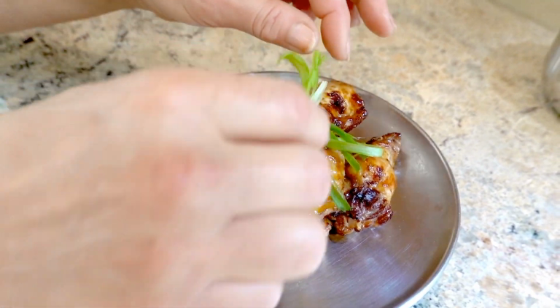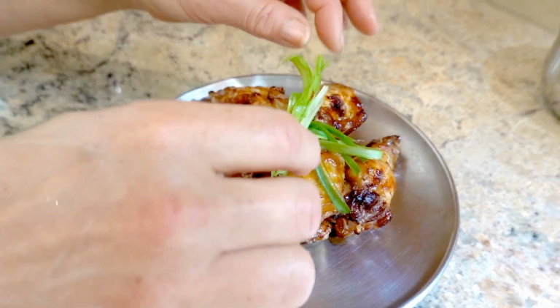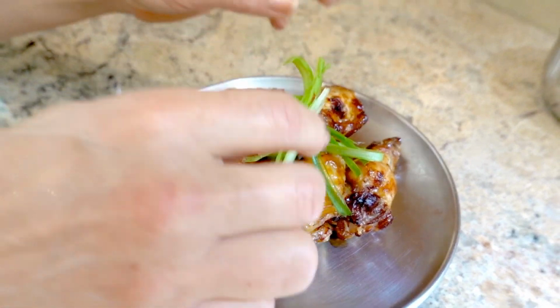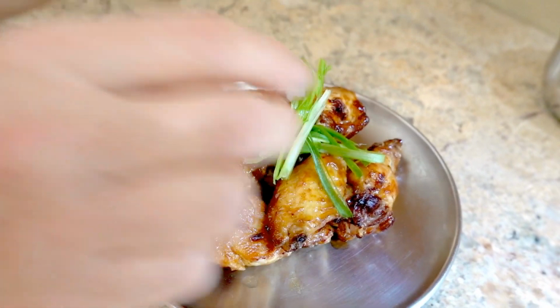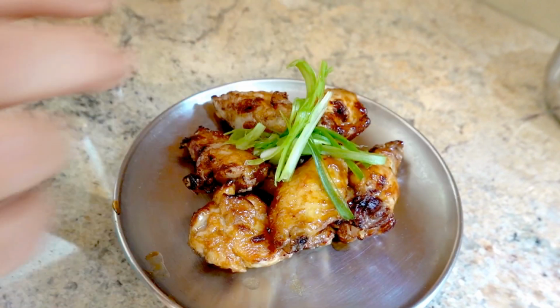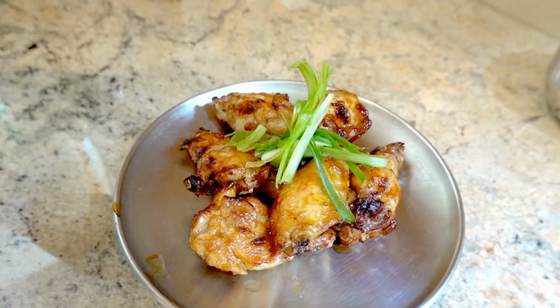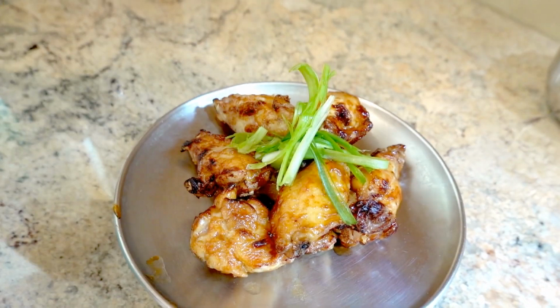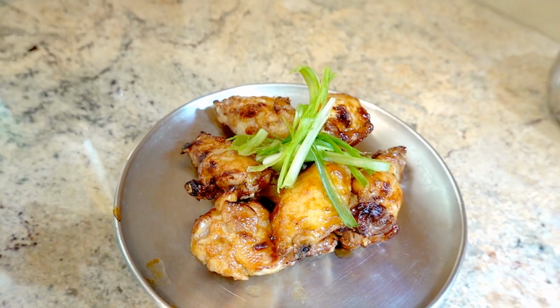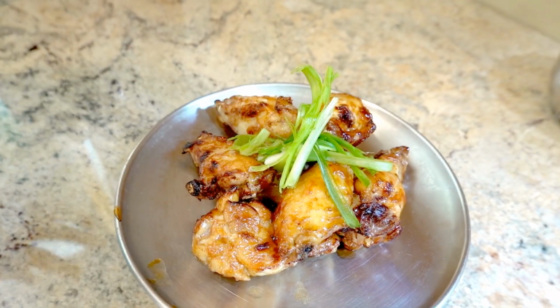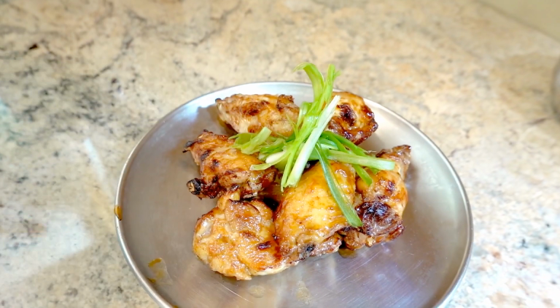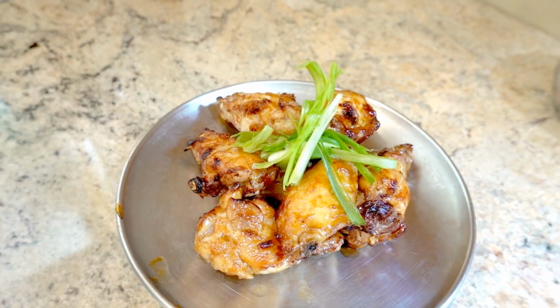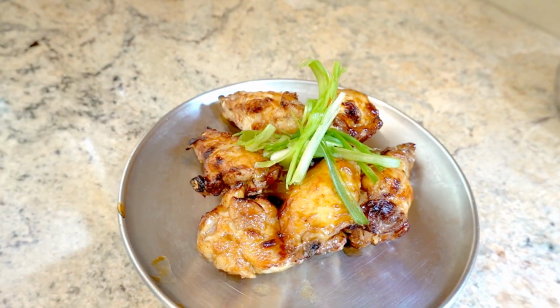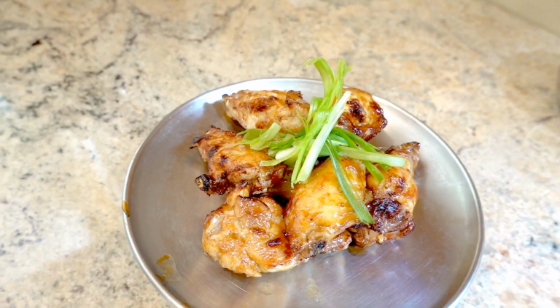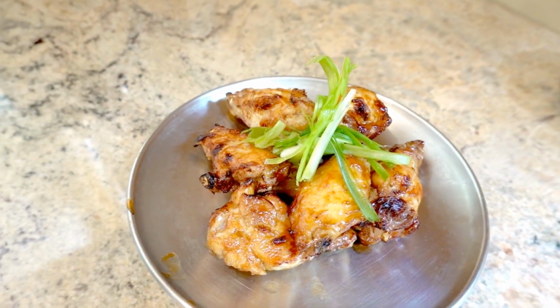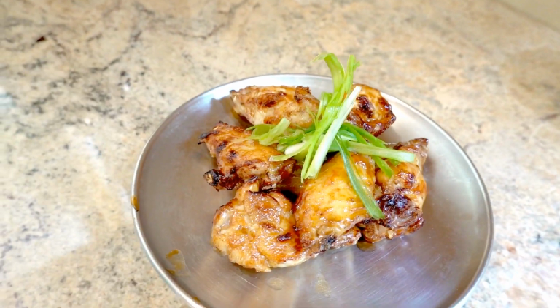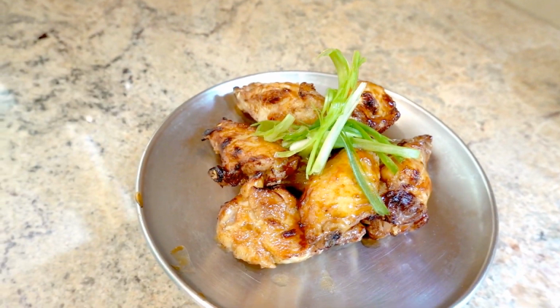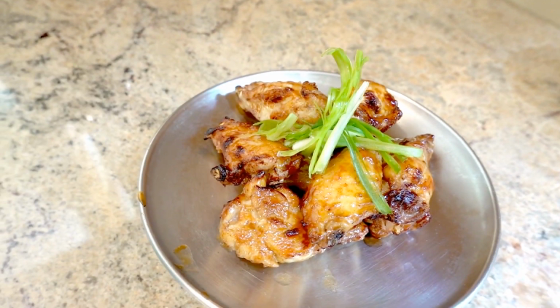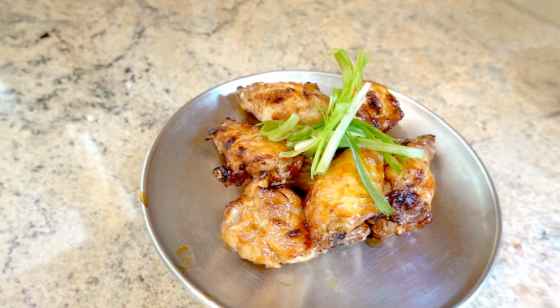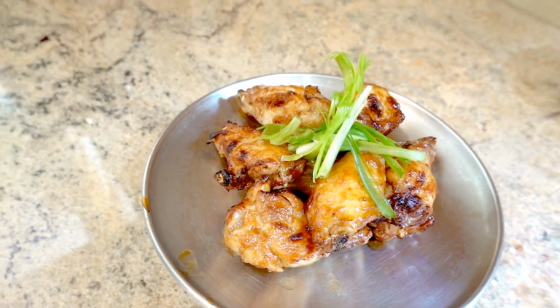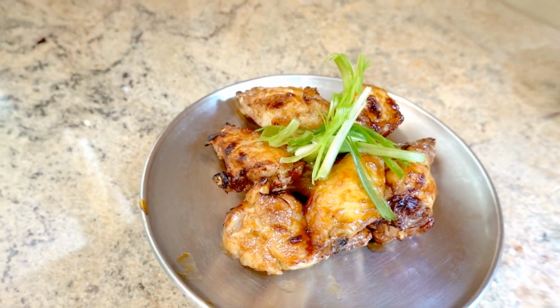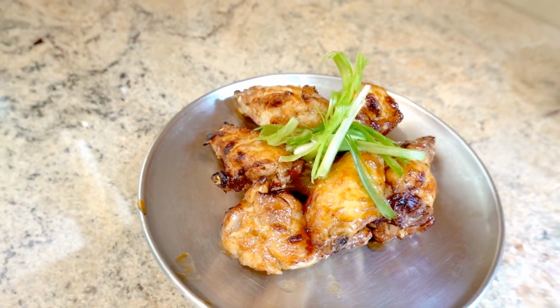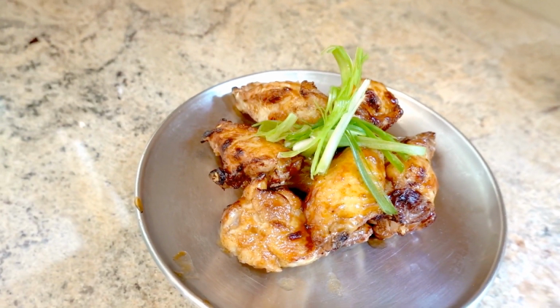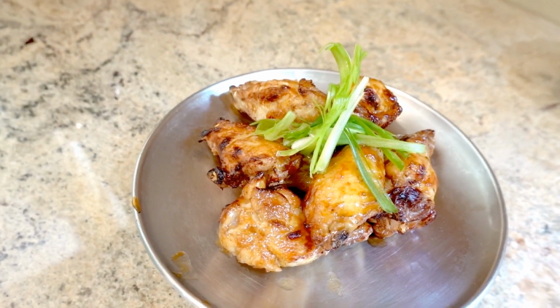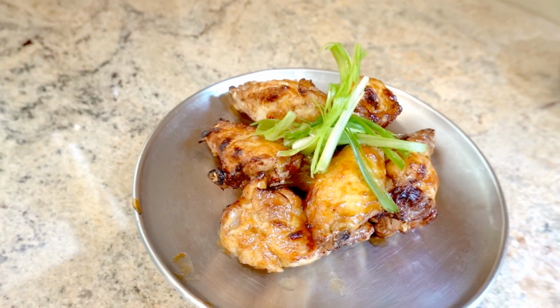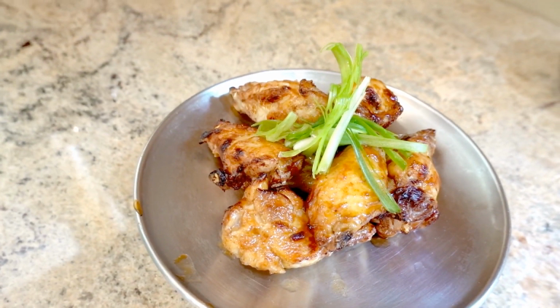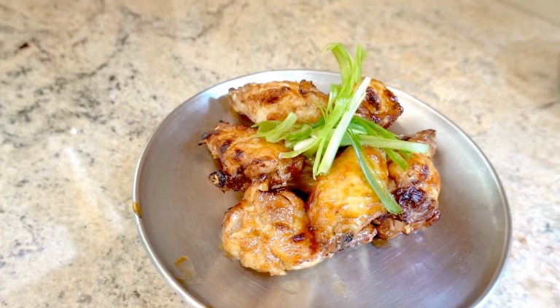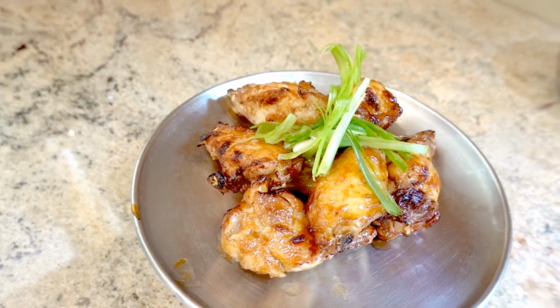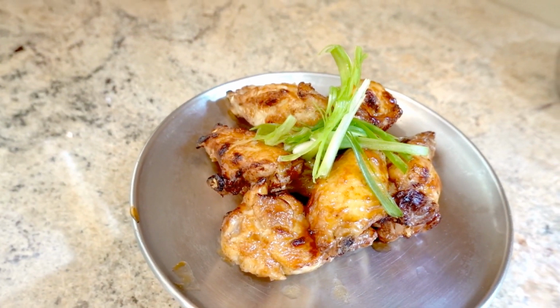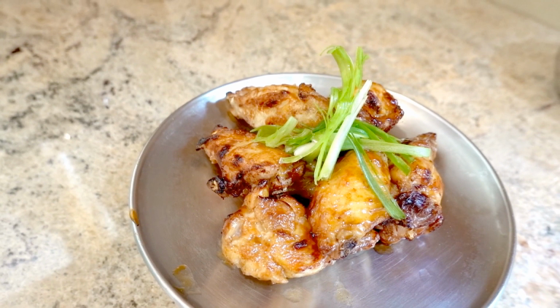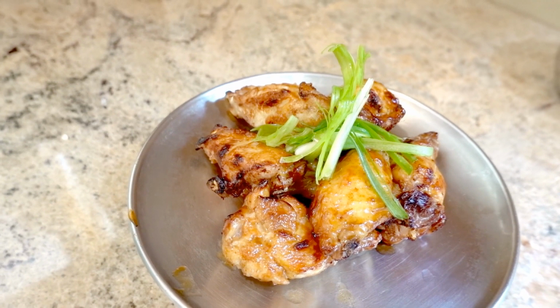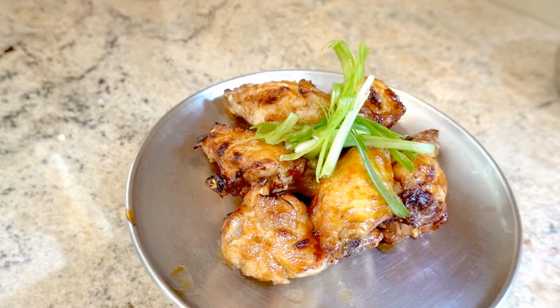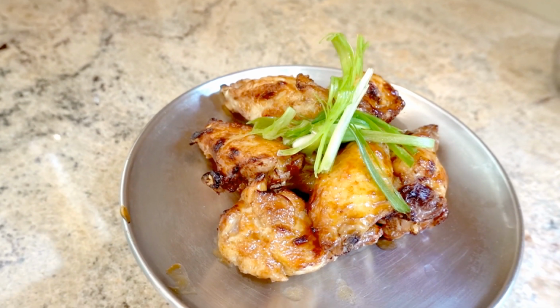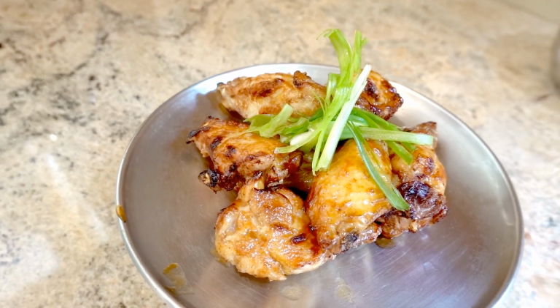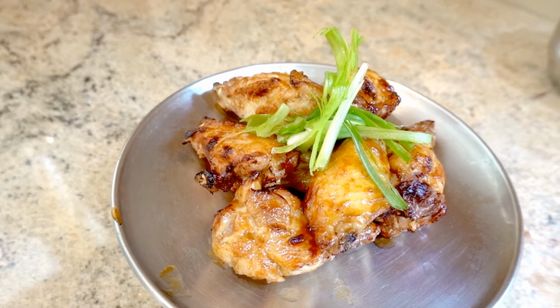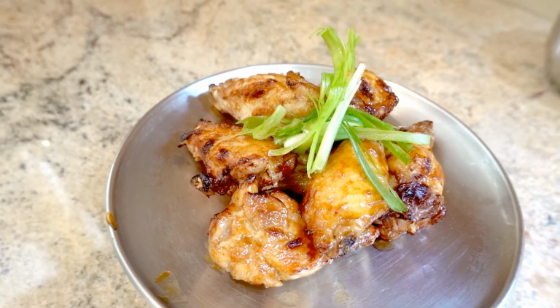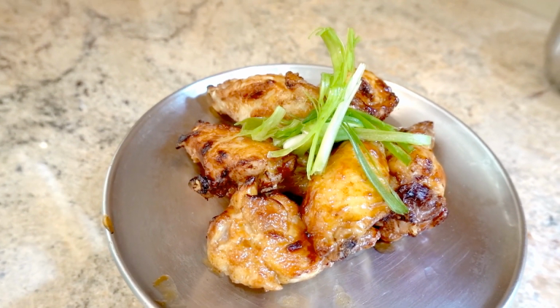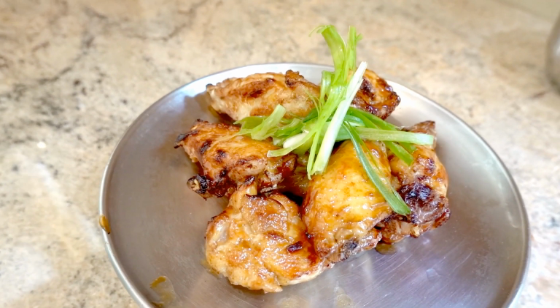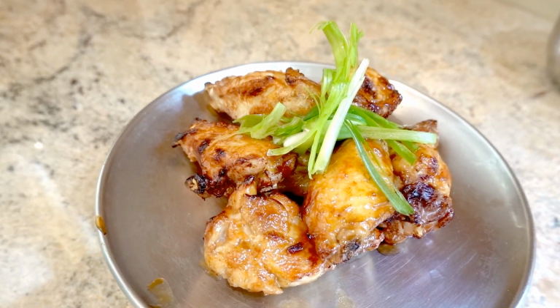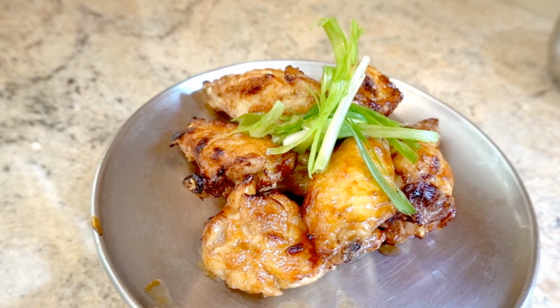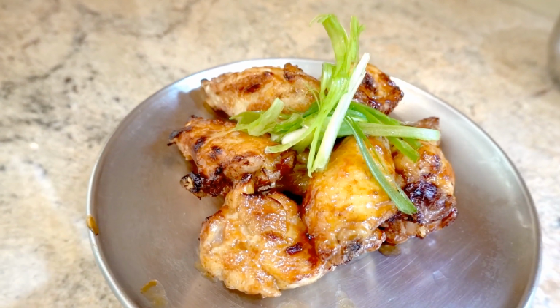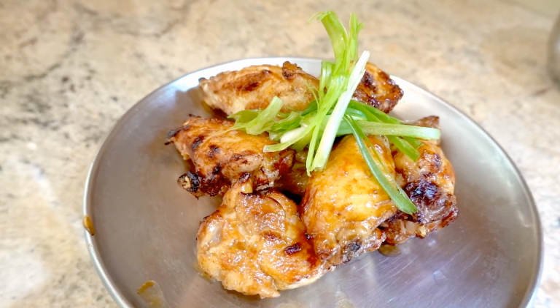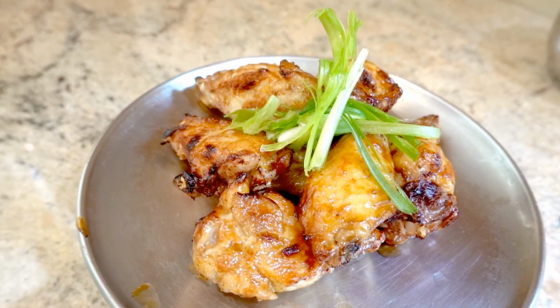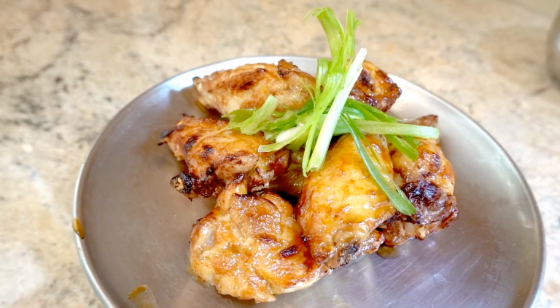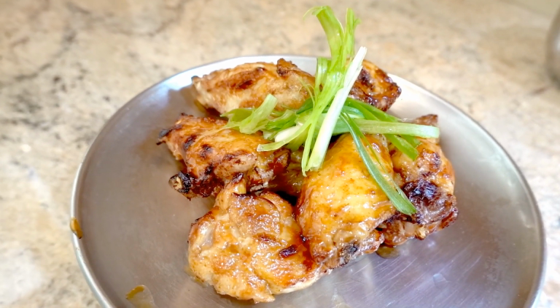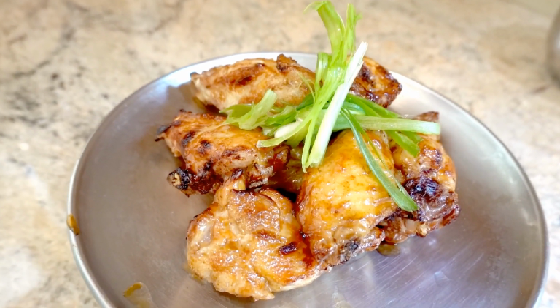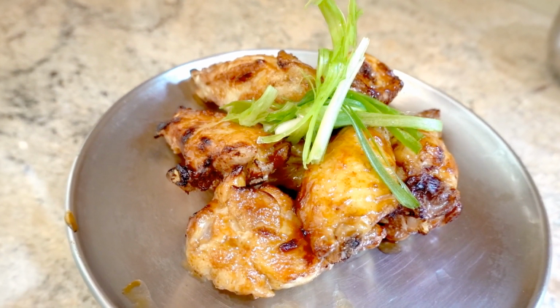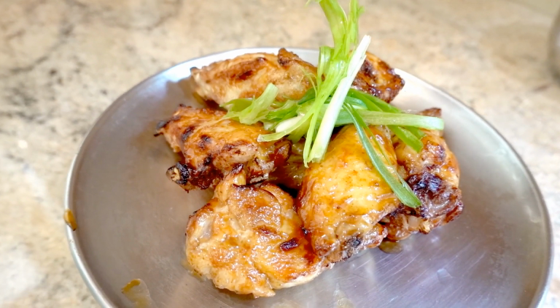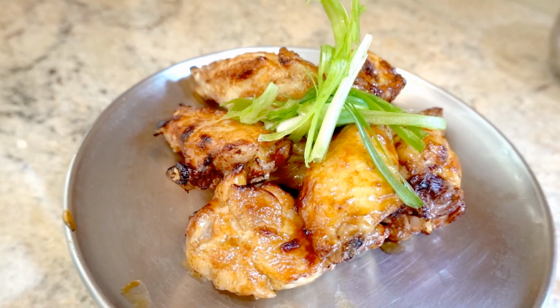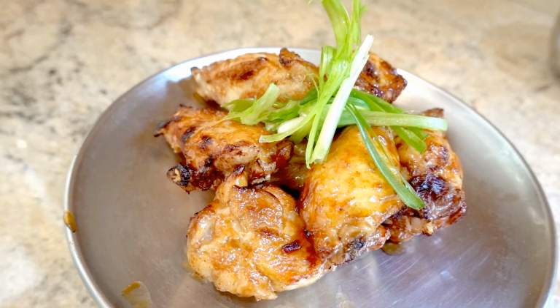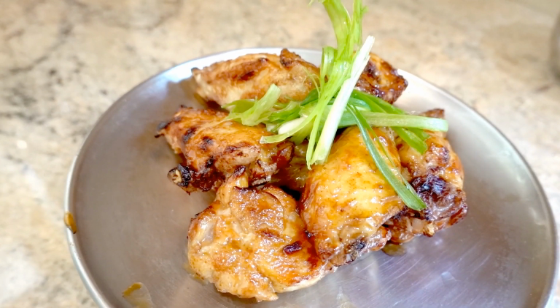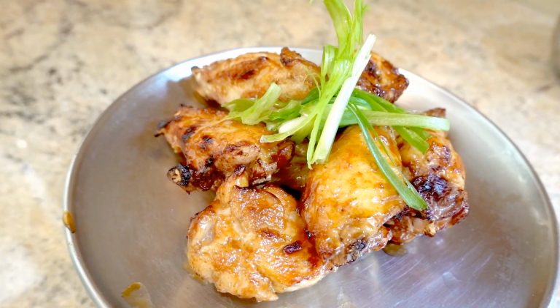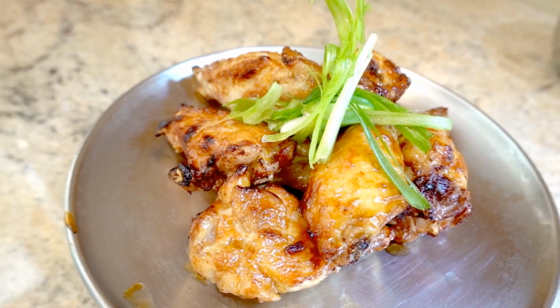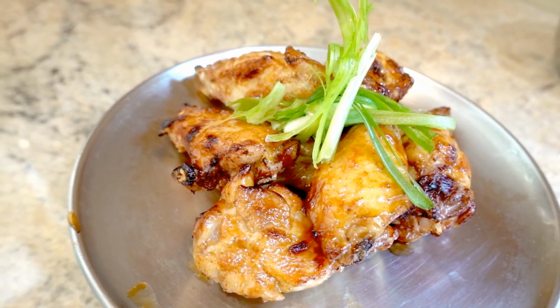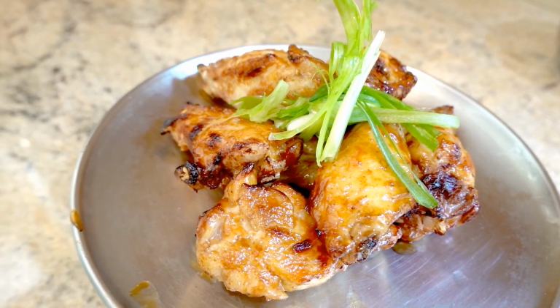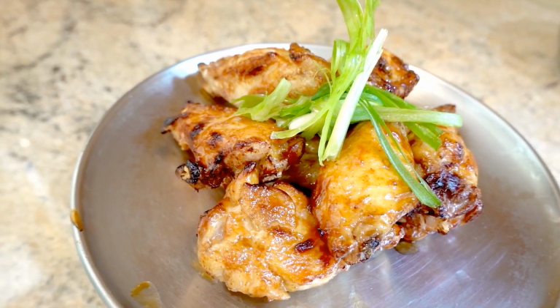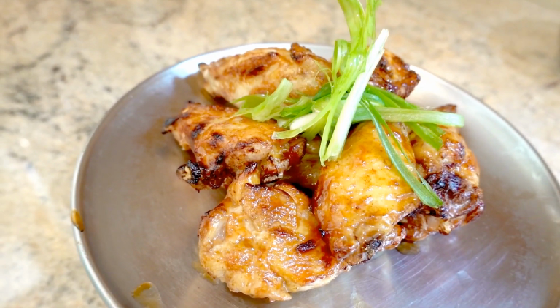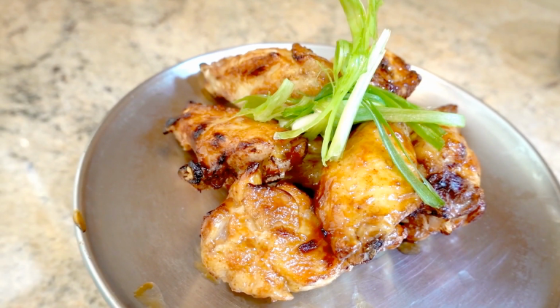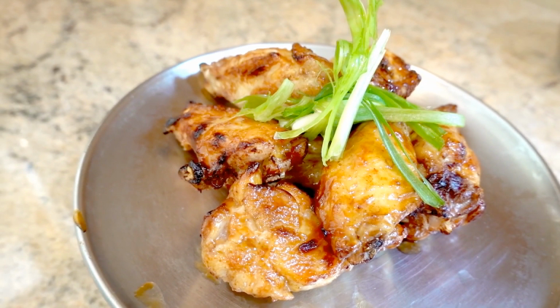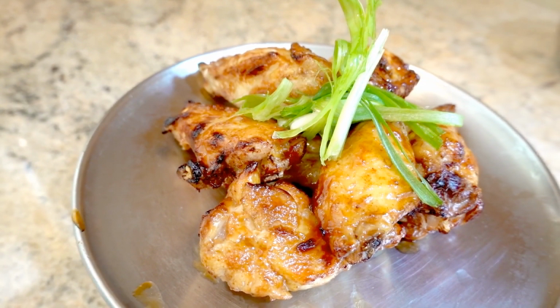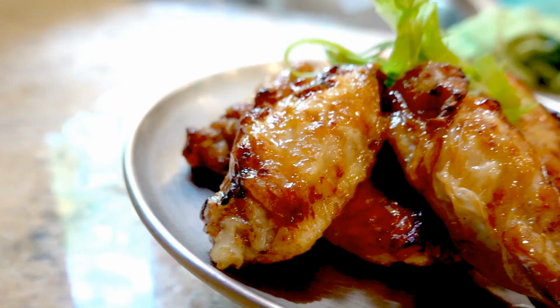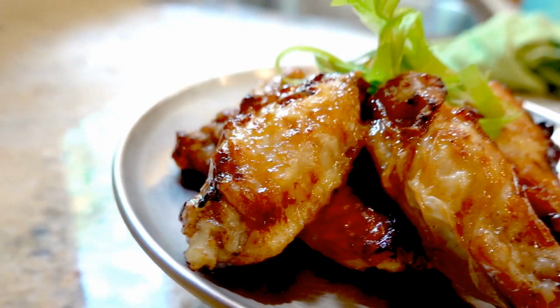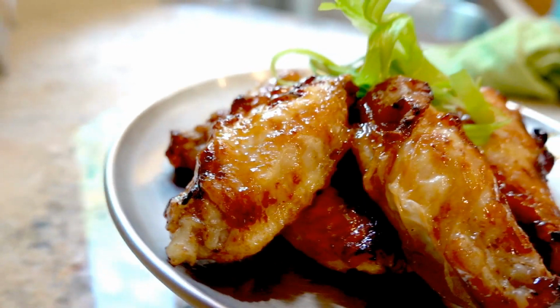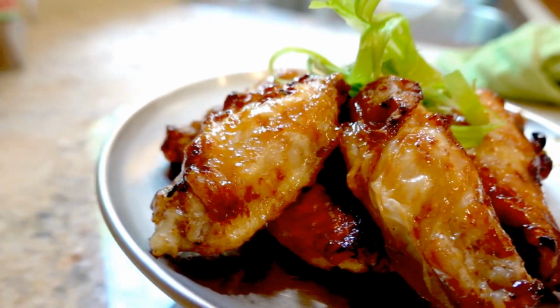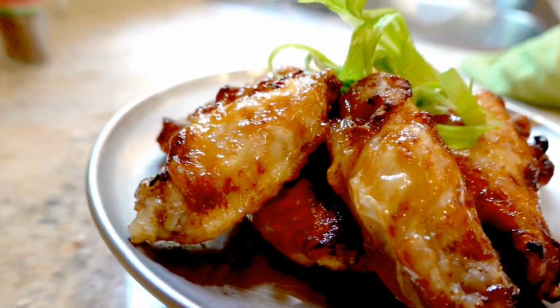Okay, that's what I made today — air fryer honey hoisin chicken wing. How about you?